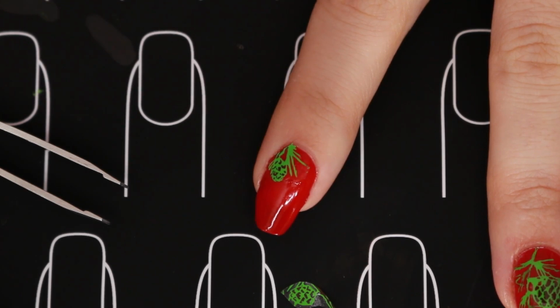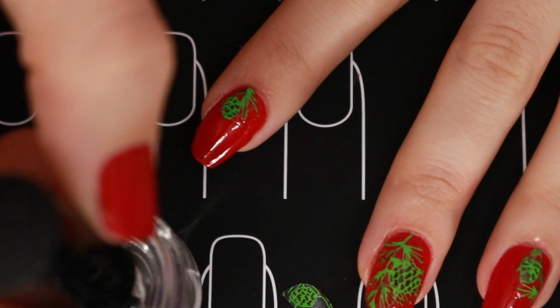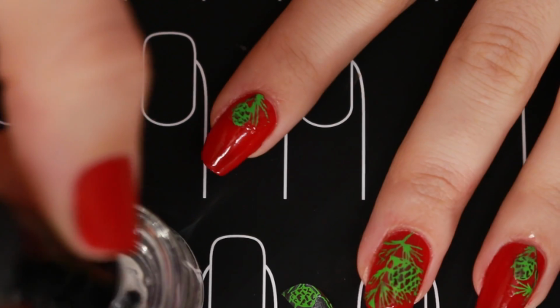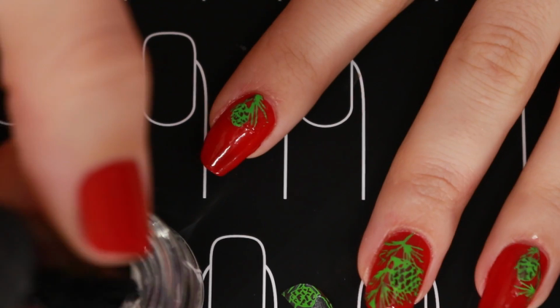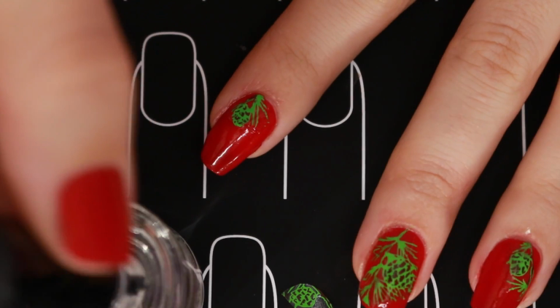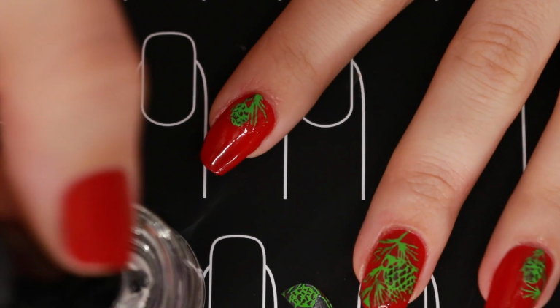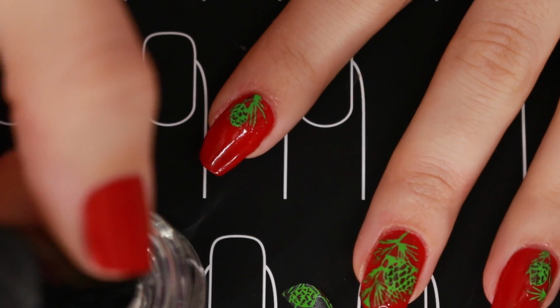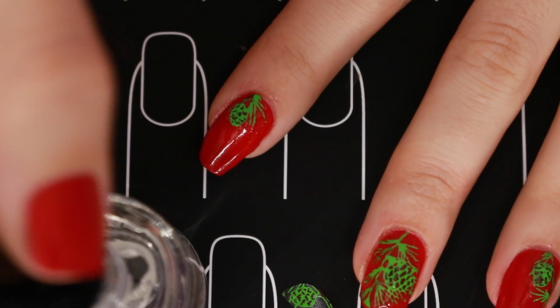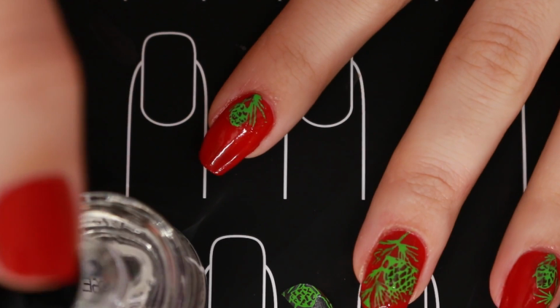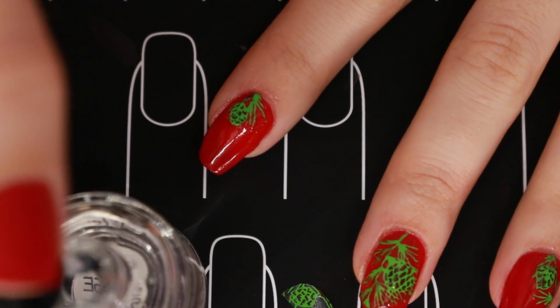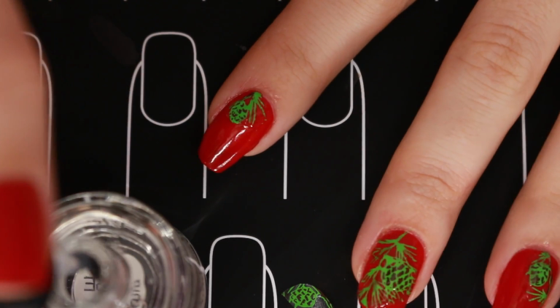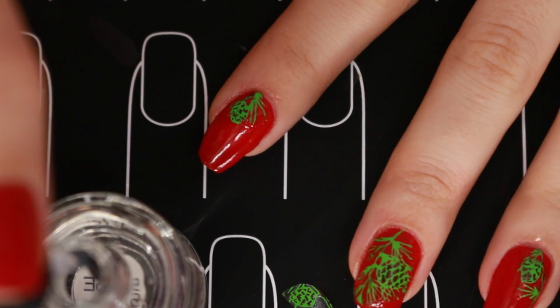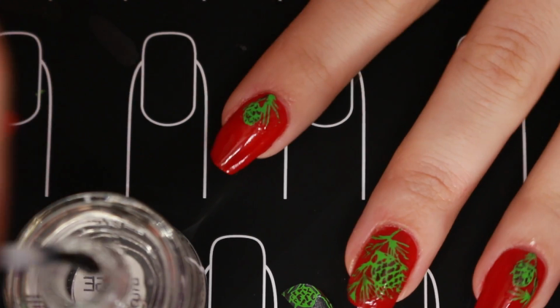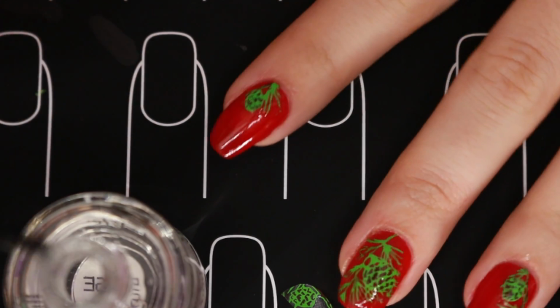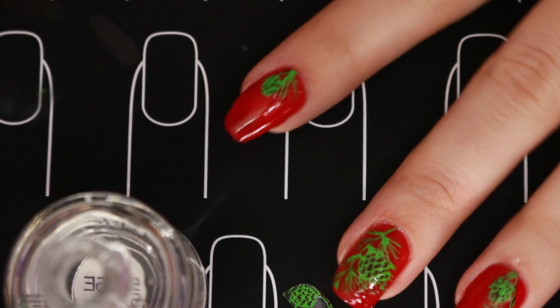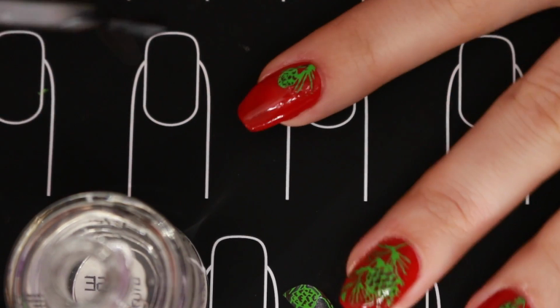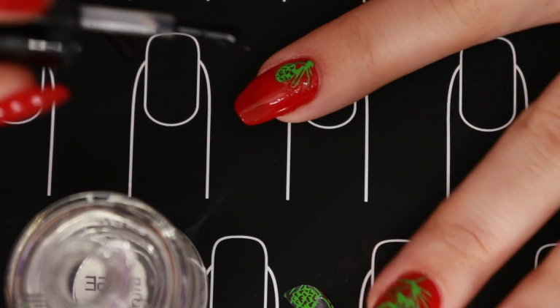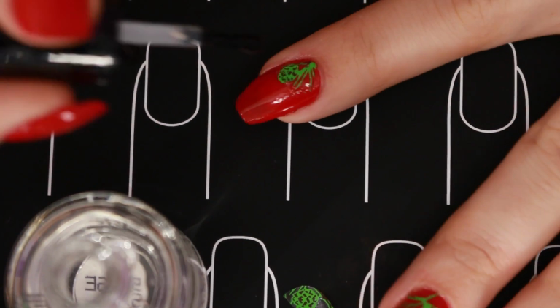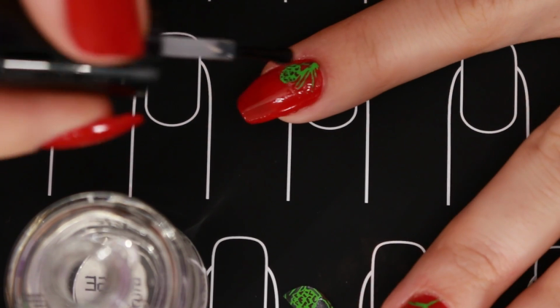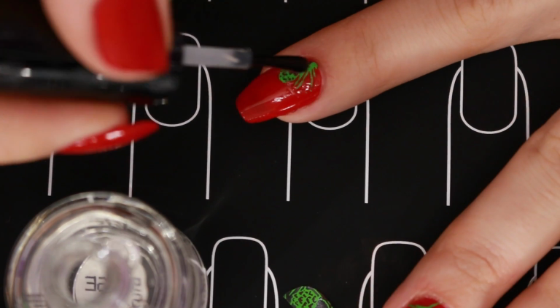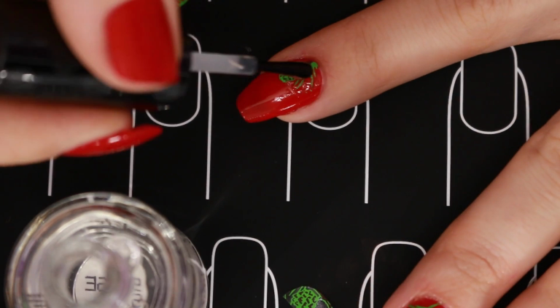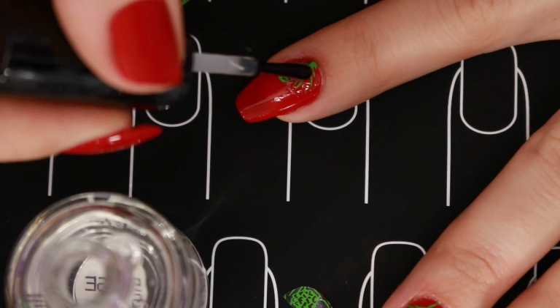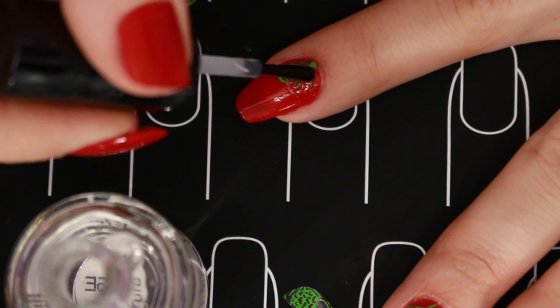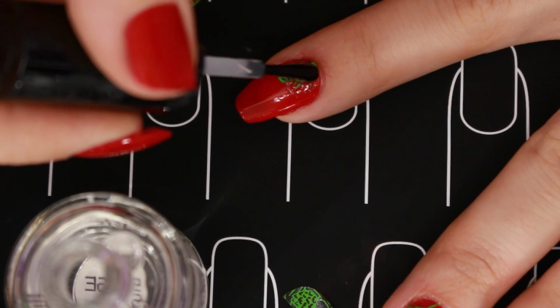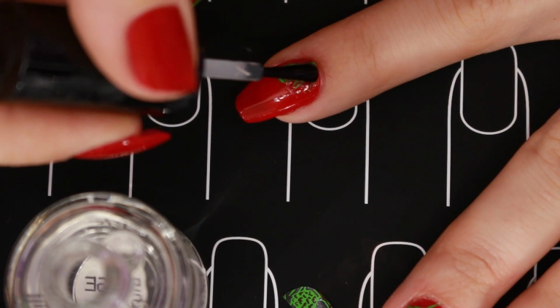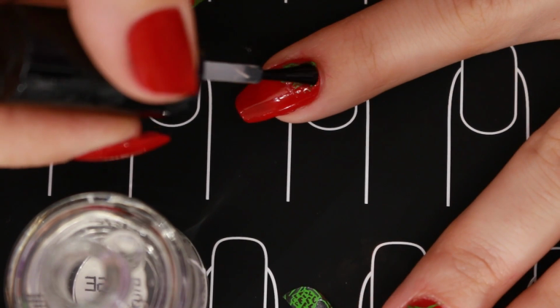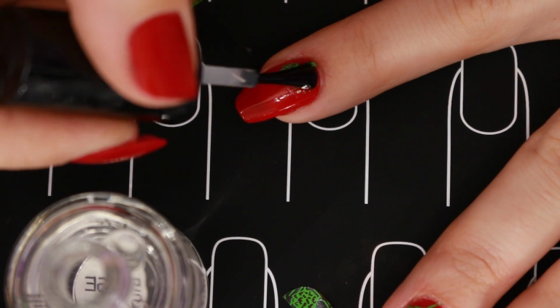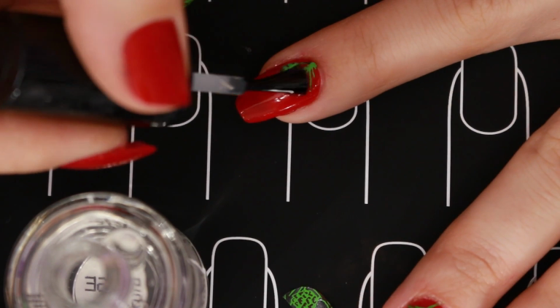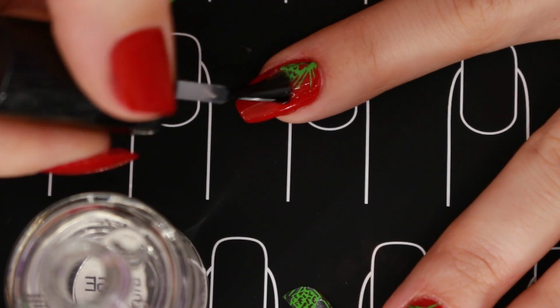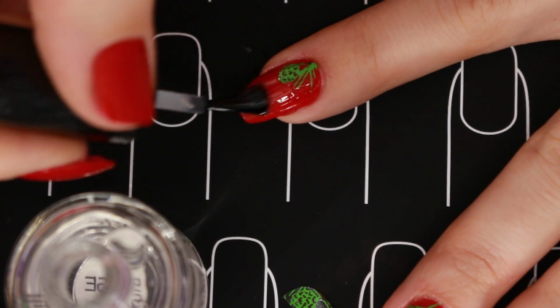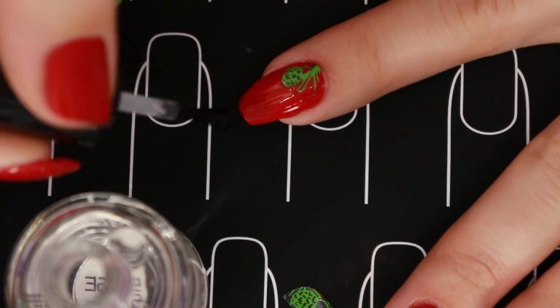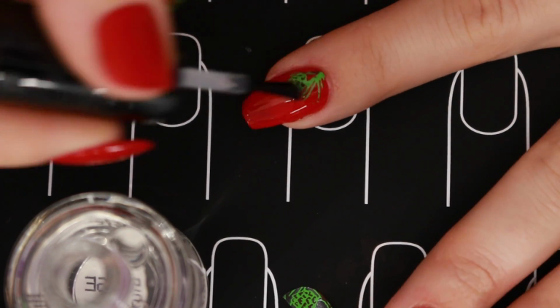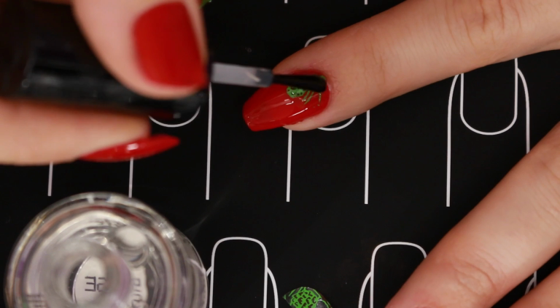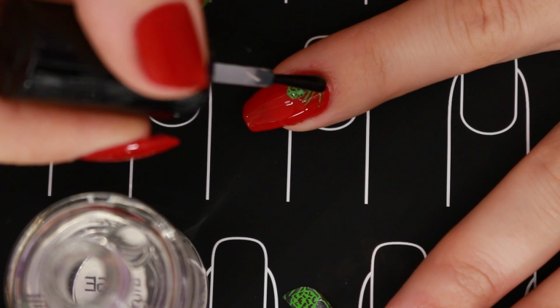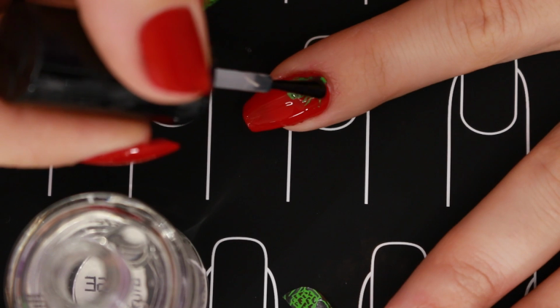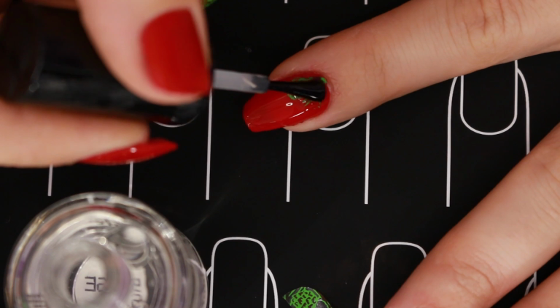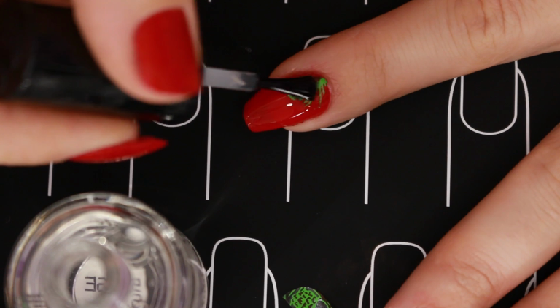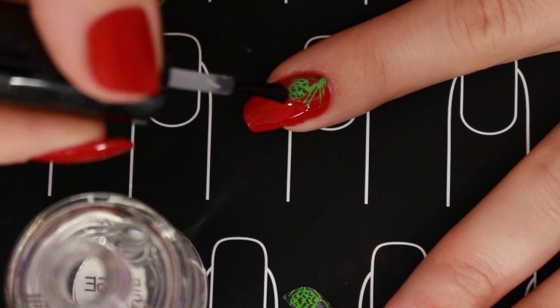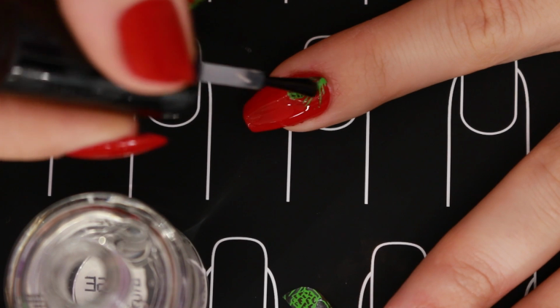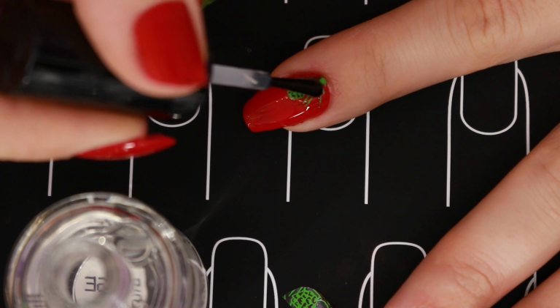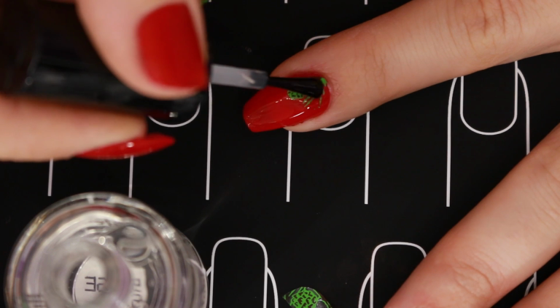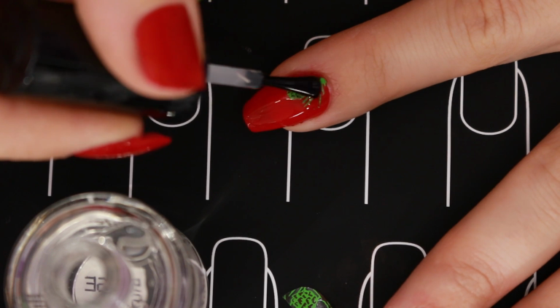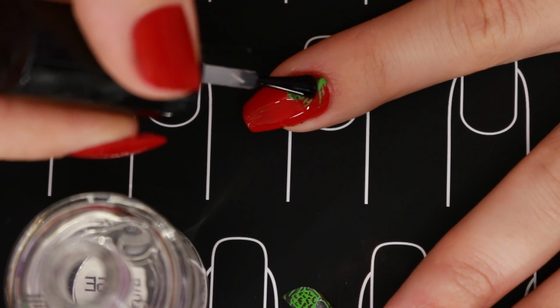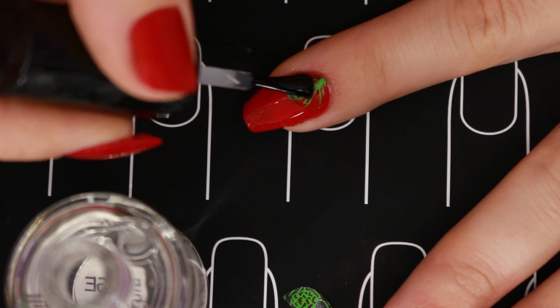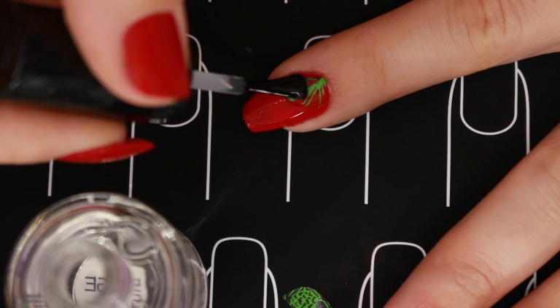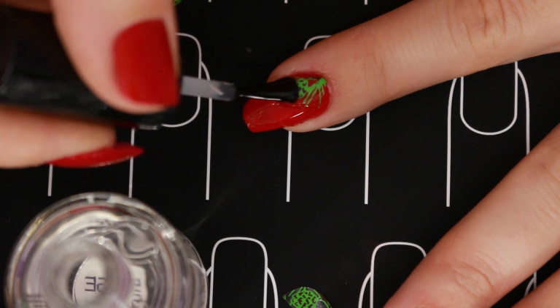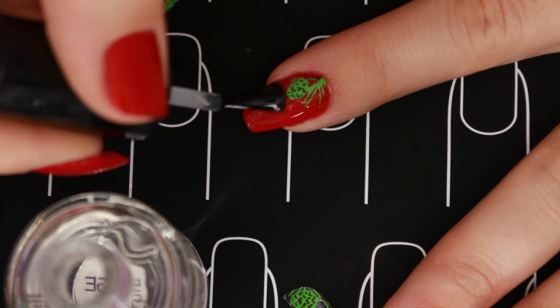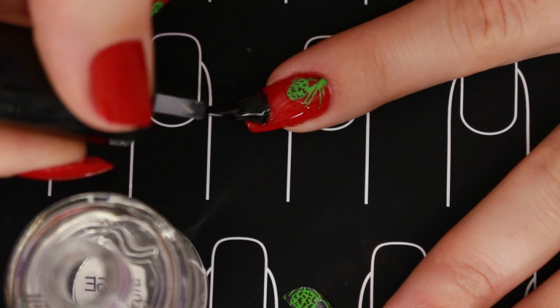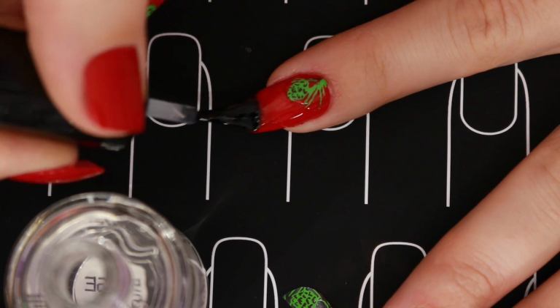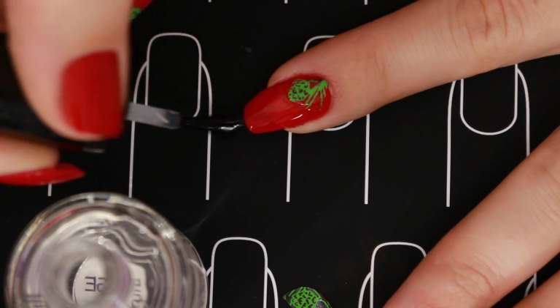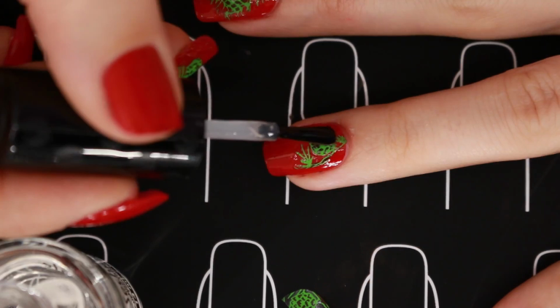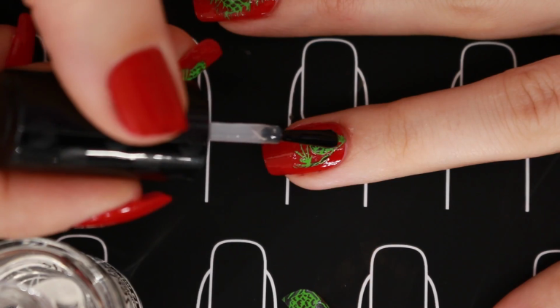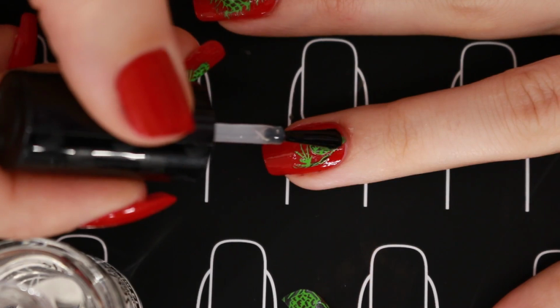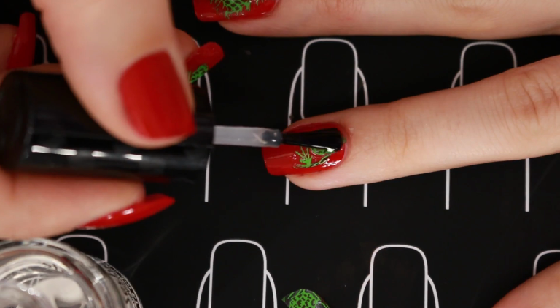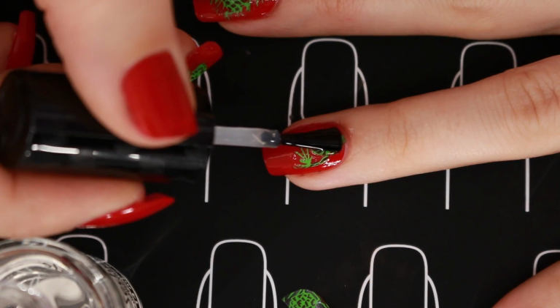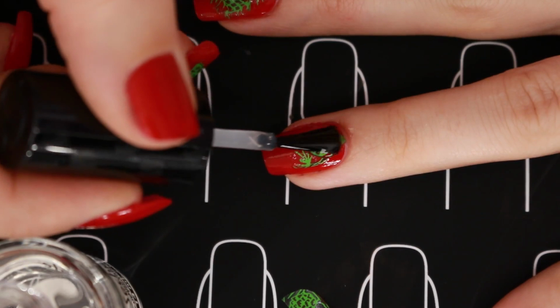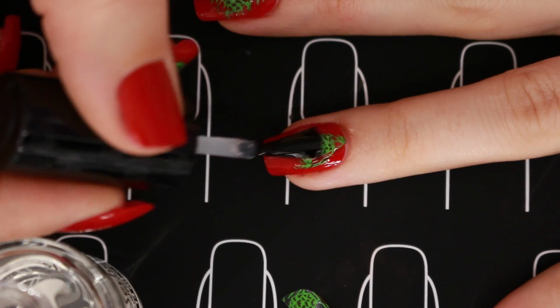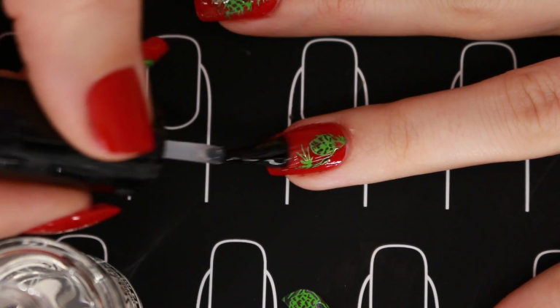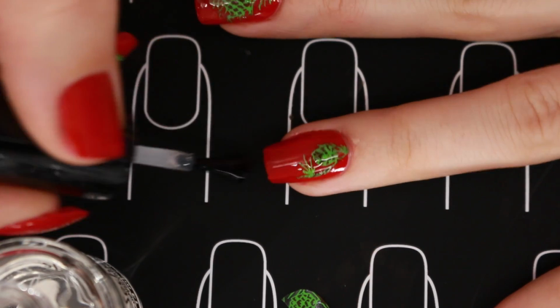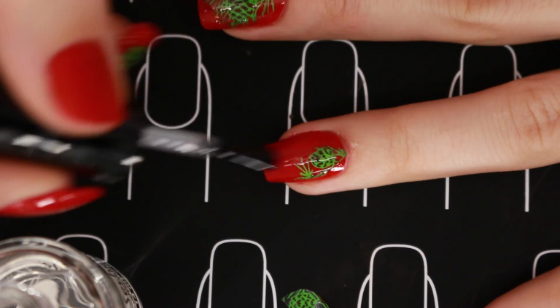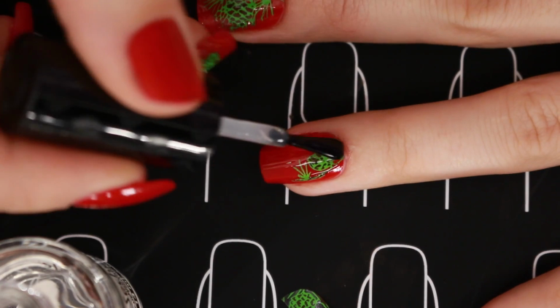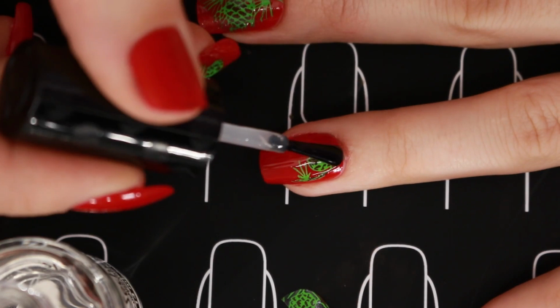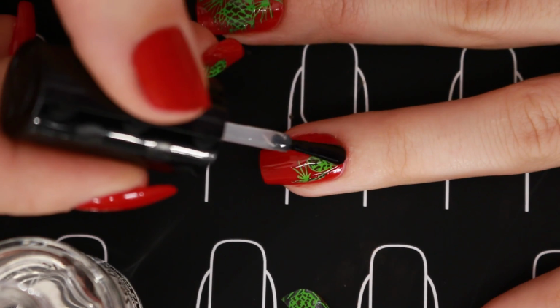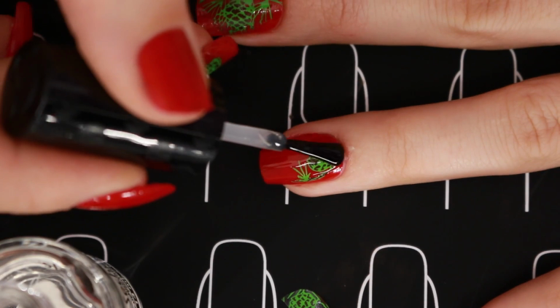Just dab it and let the acetone do its work. Then I'm just gonna finish off with Seche Vite top coat, and my pine cones are ready!